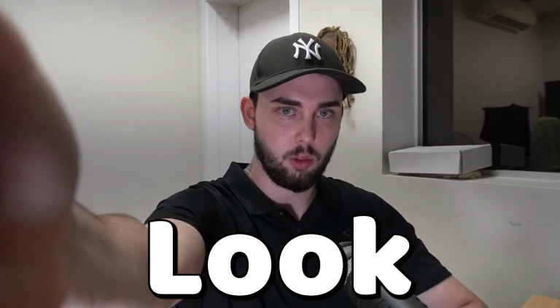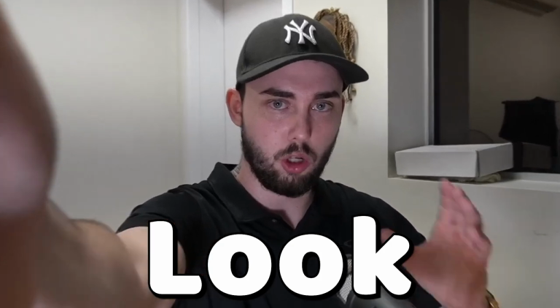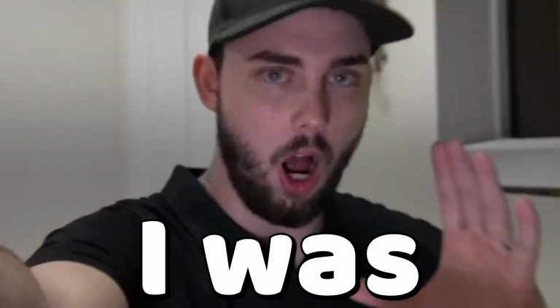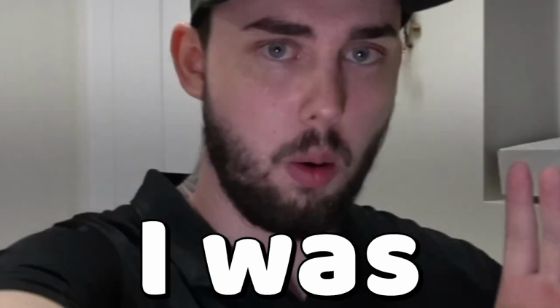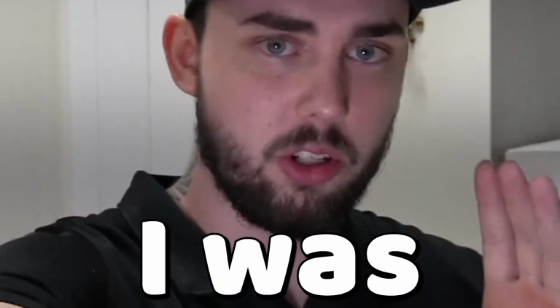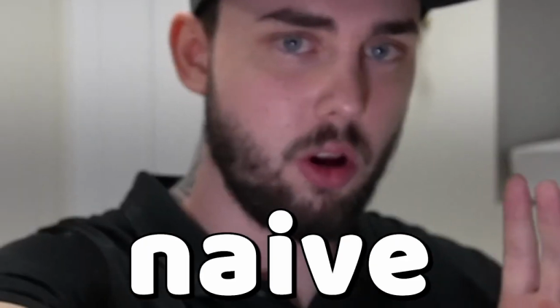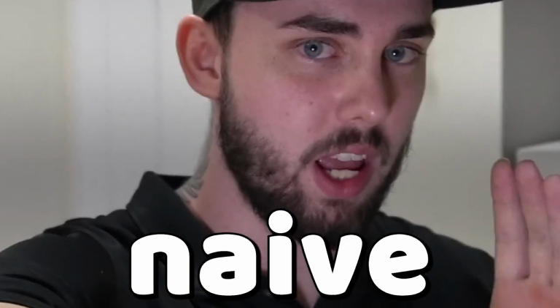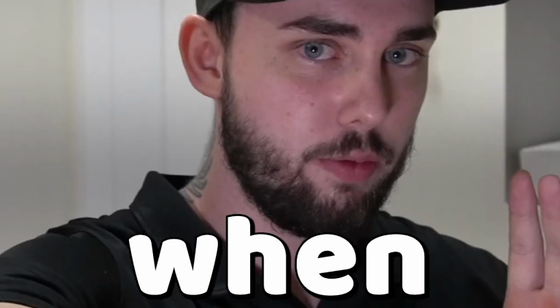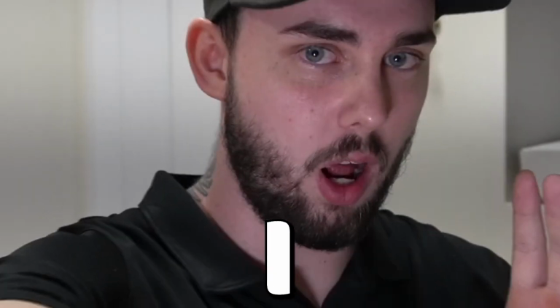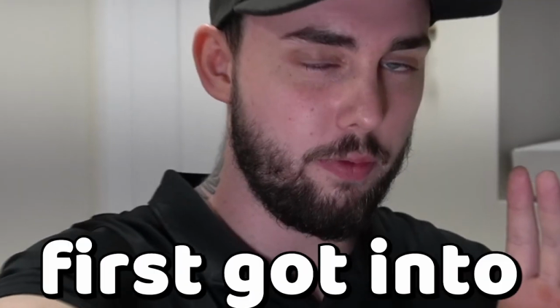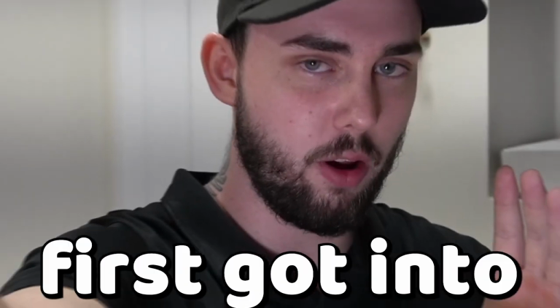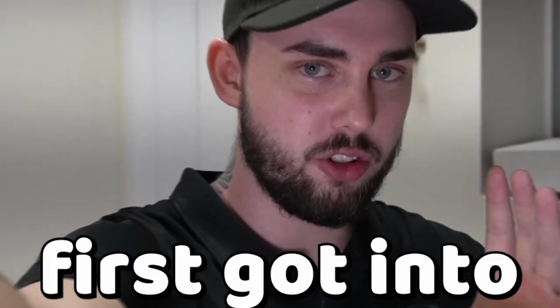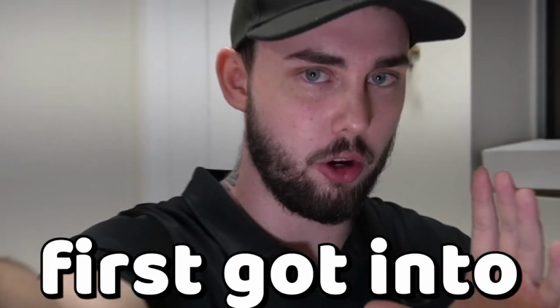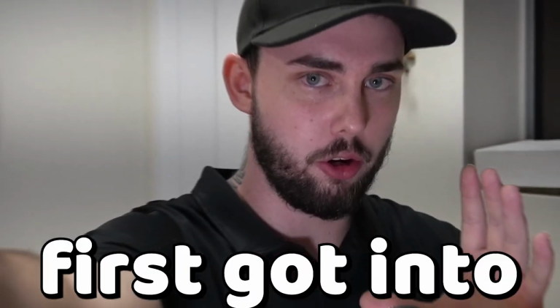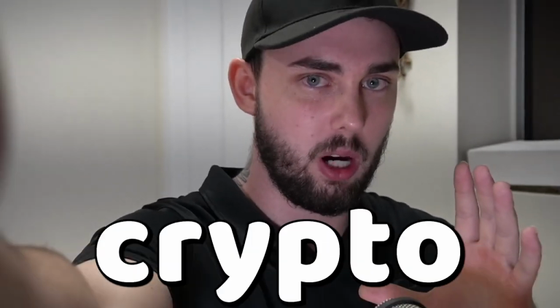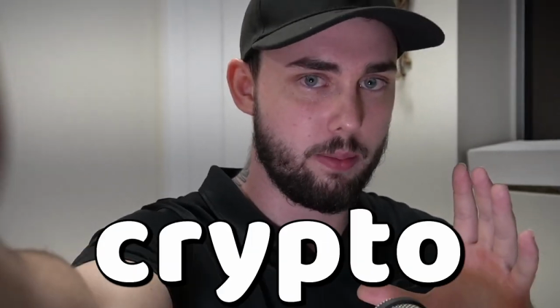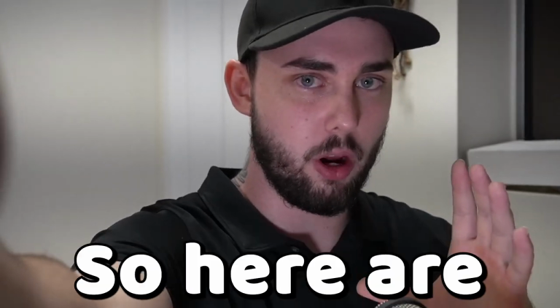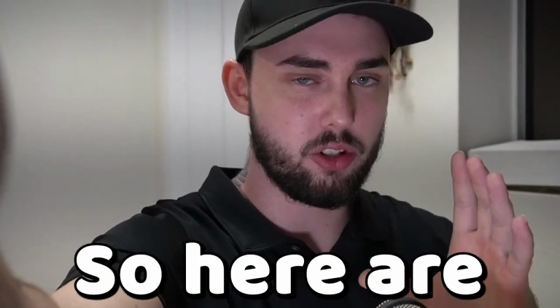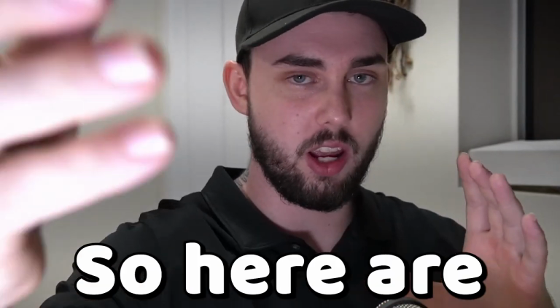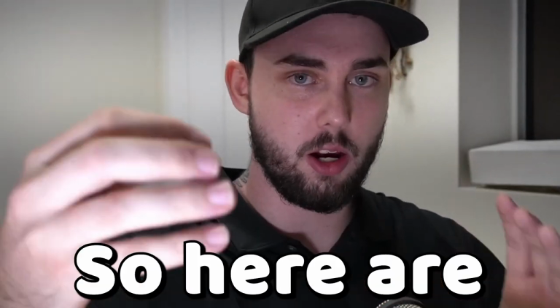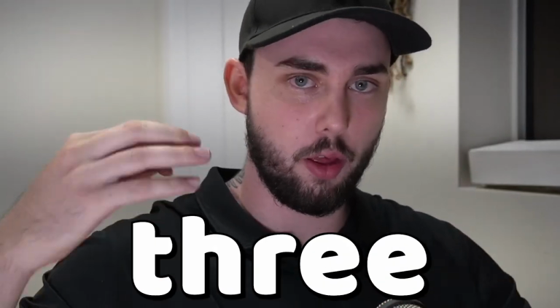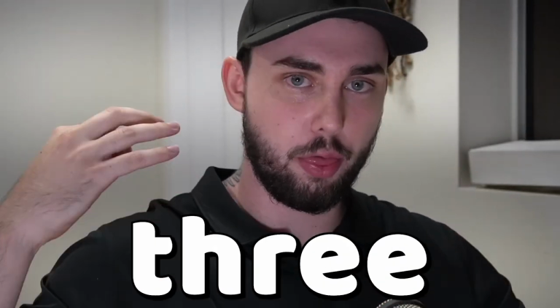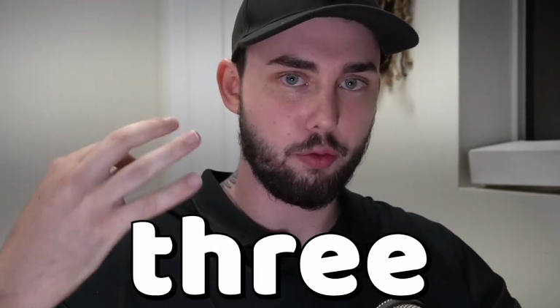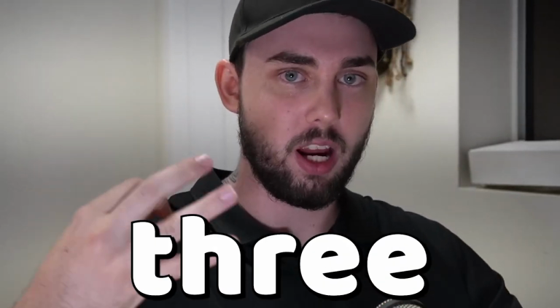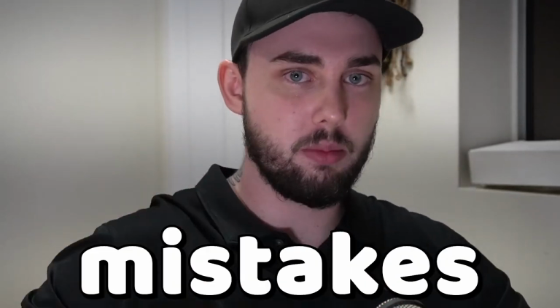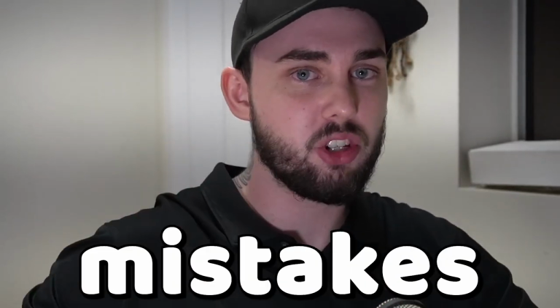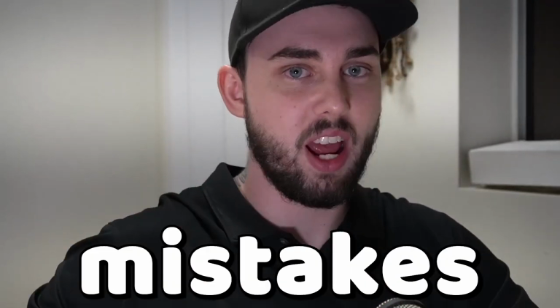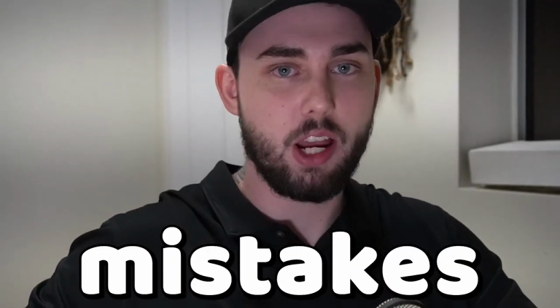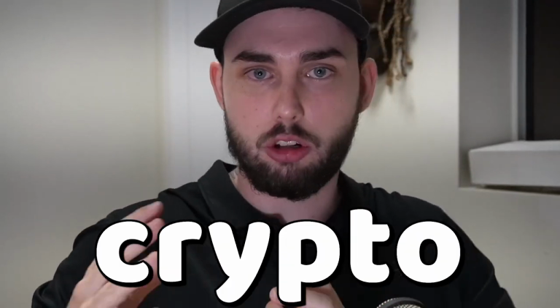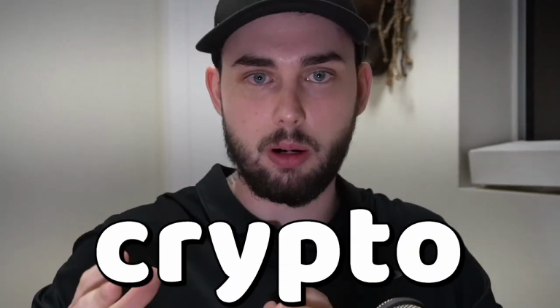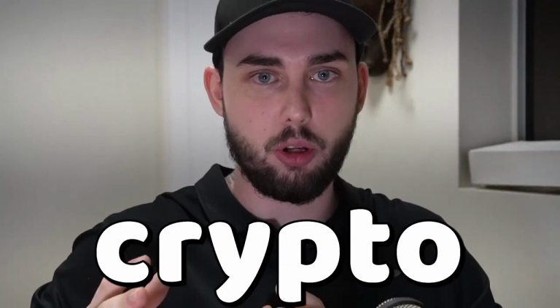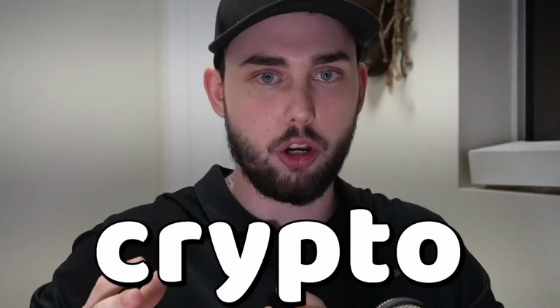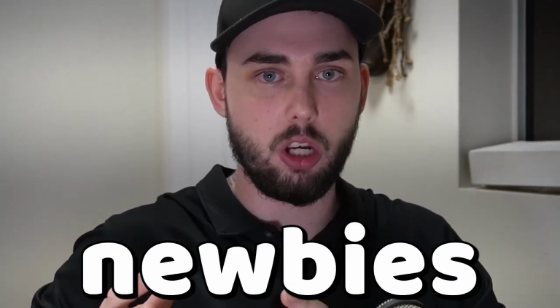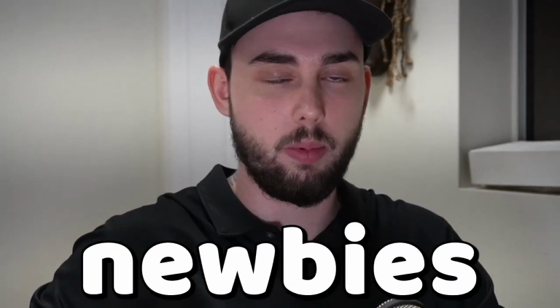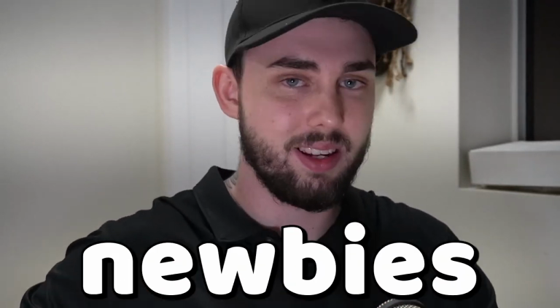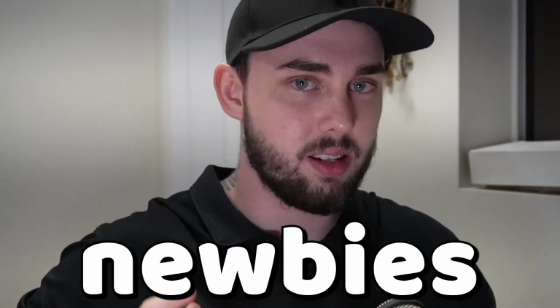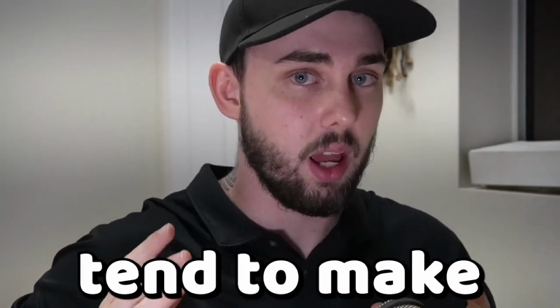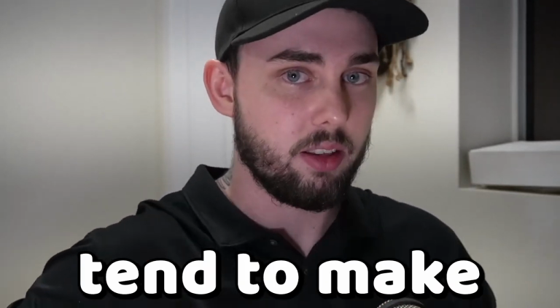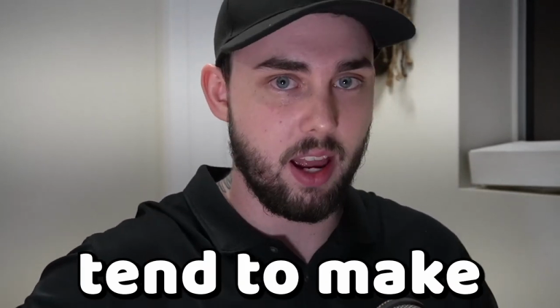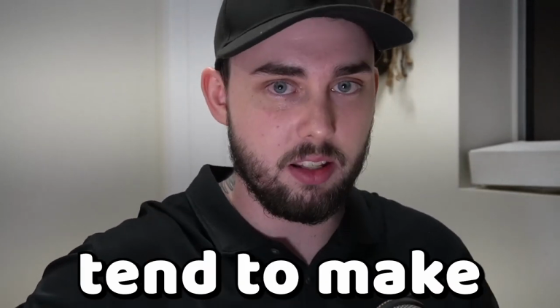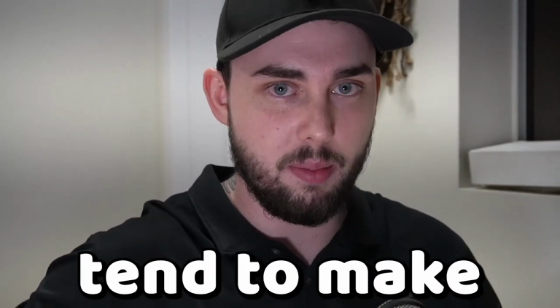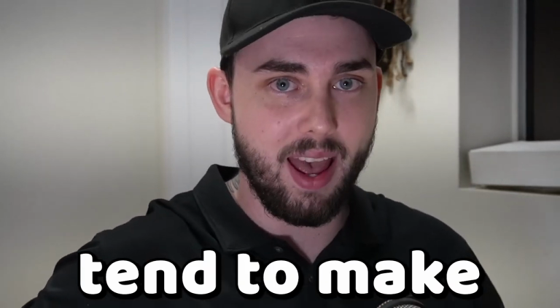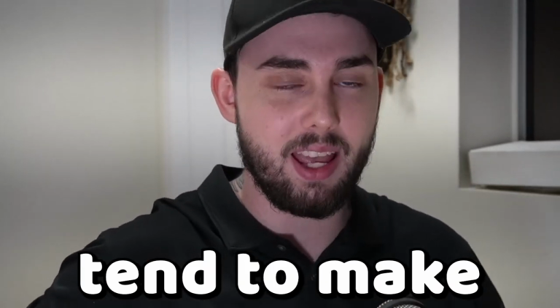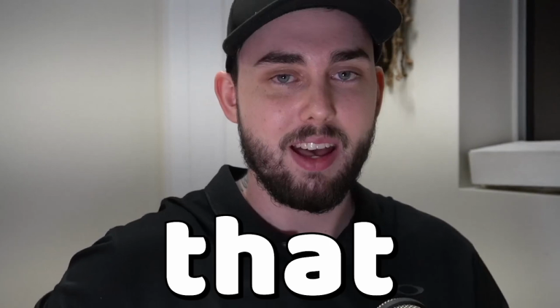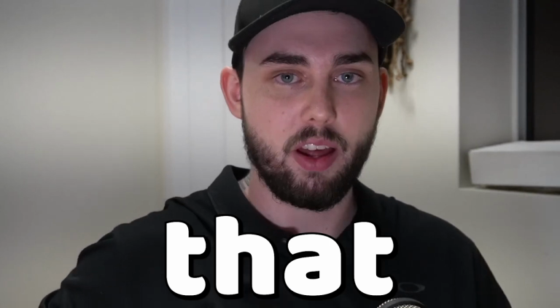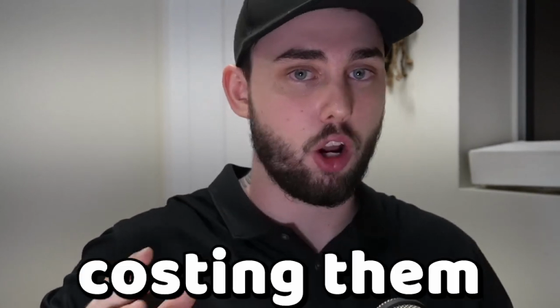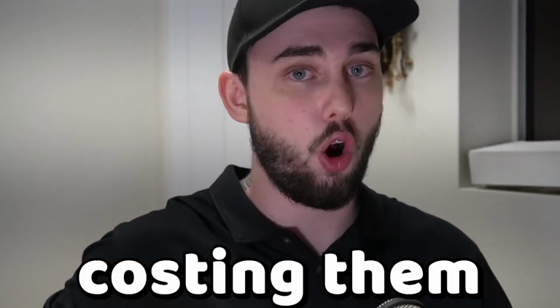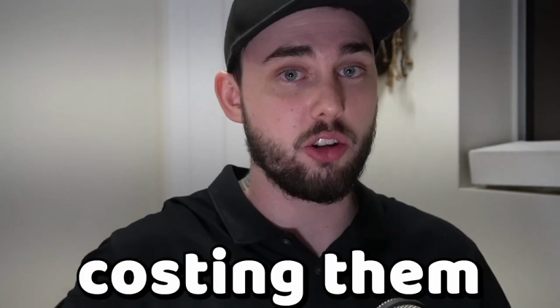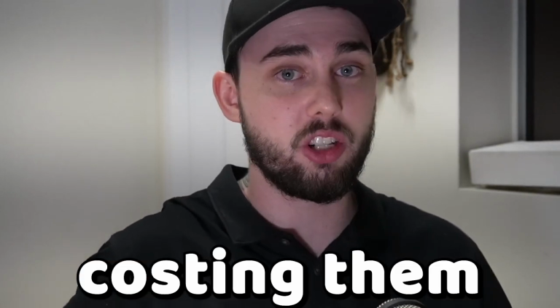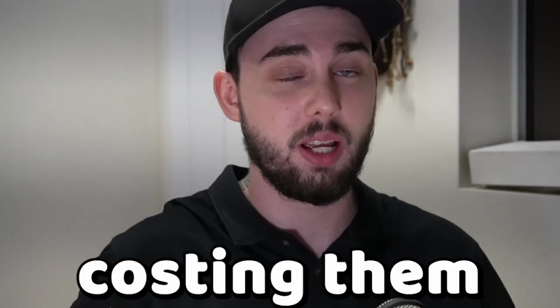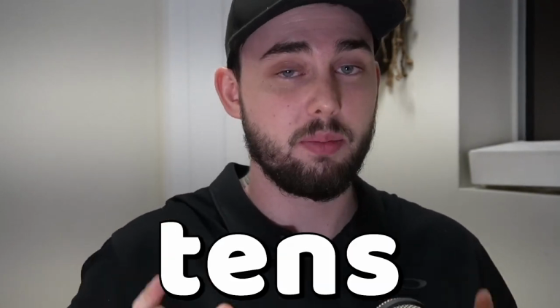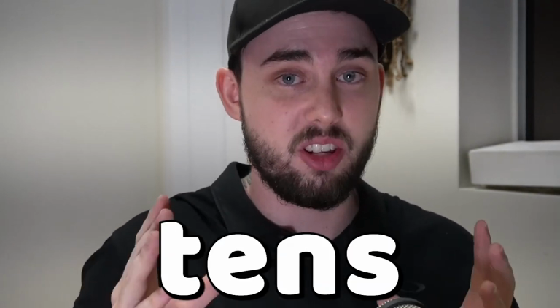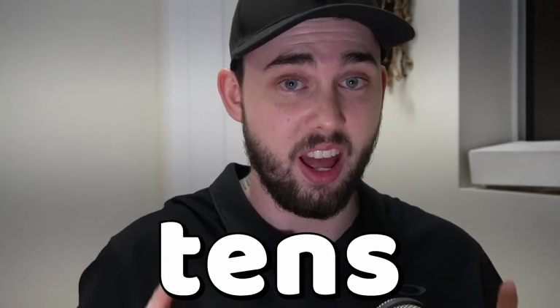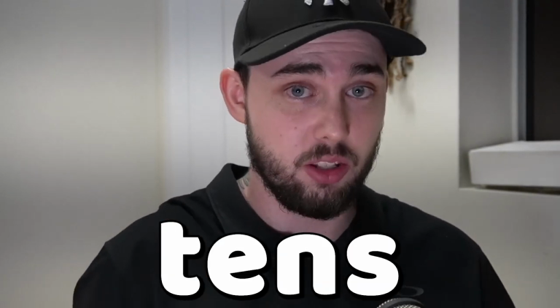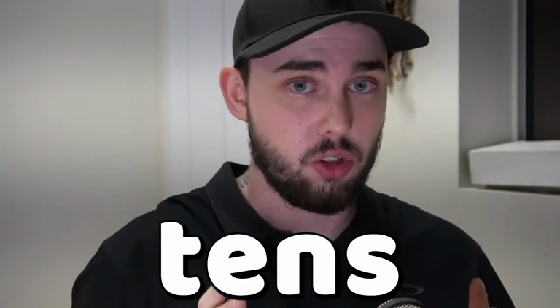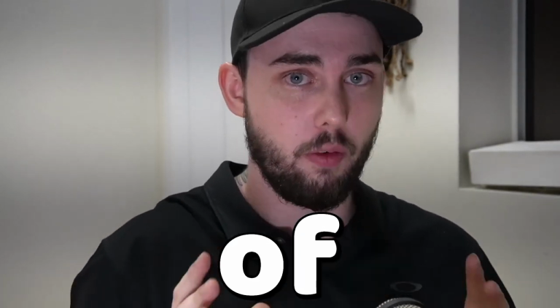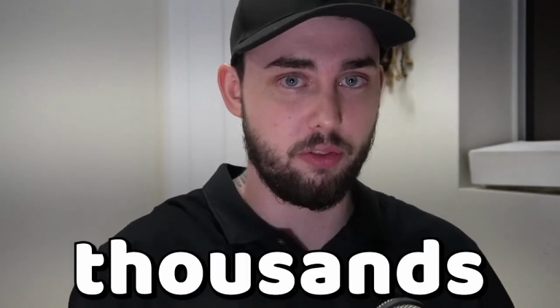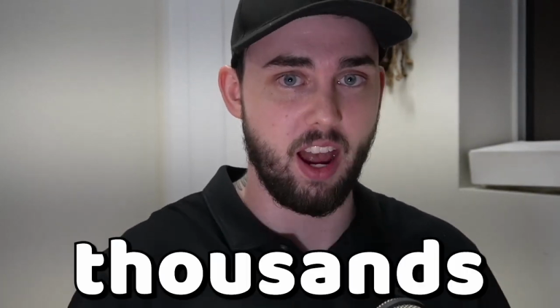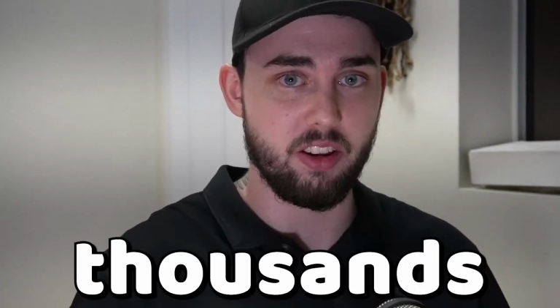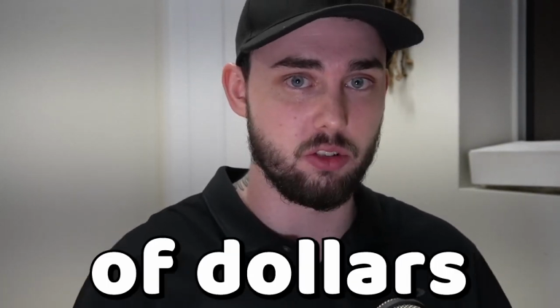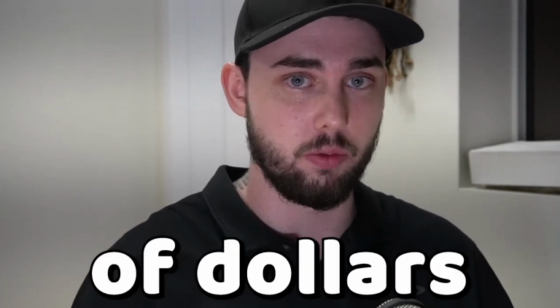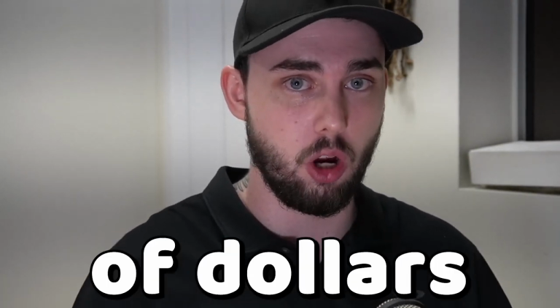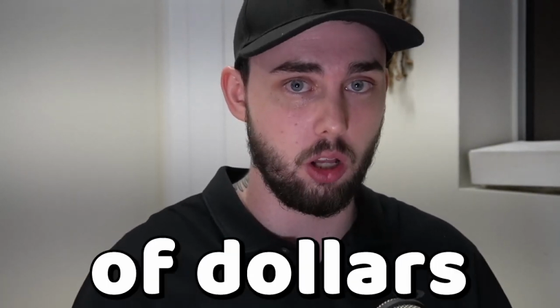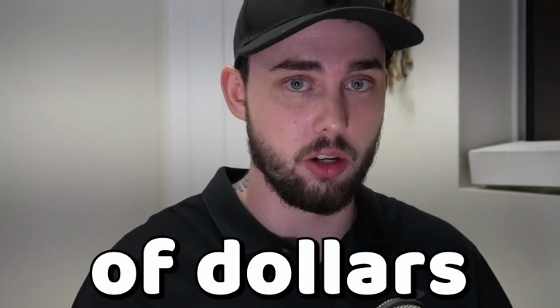I was naive when I first got into crypto, so here are three mistakes crypto newbies tend to make that are costing them tens of thousands of dollars.